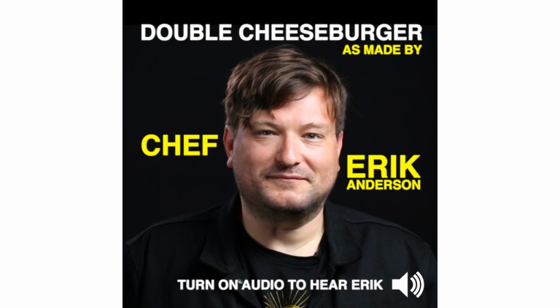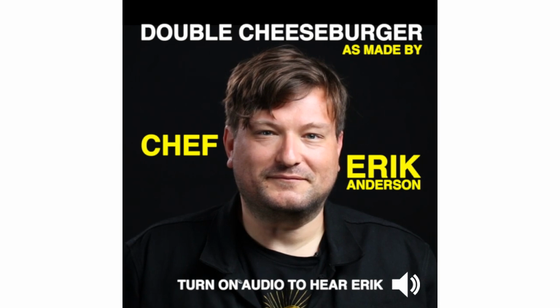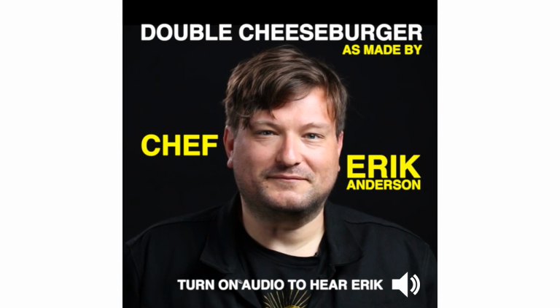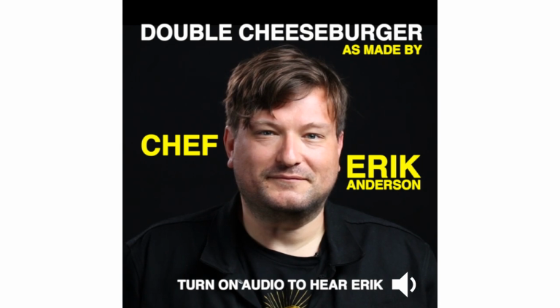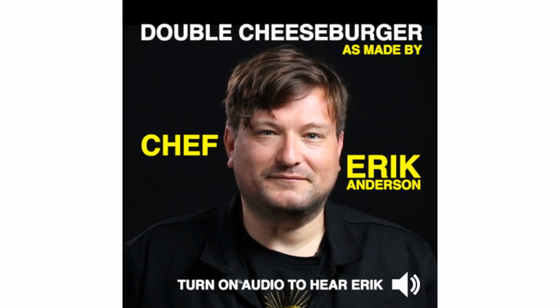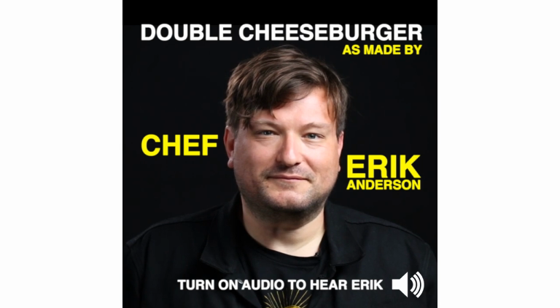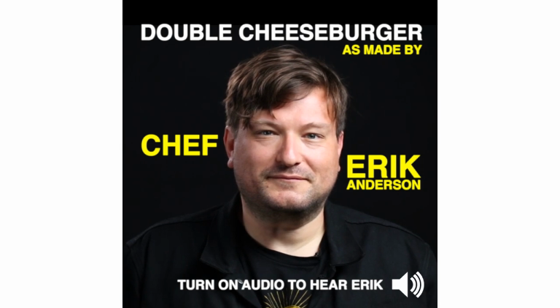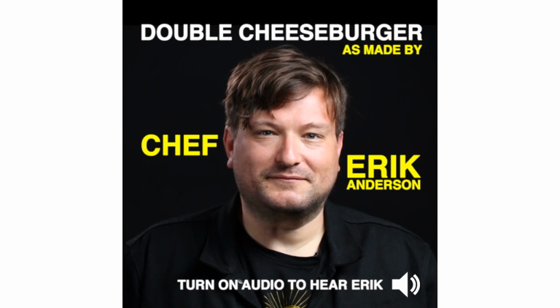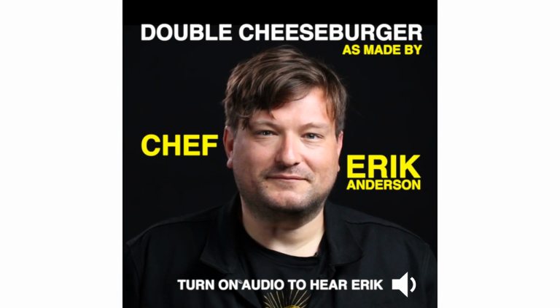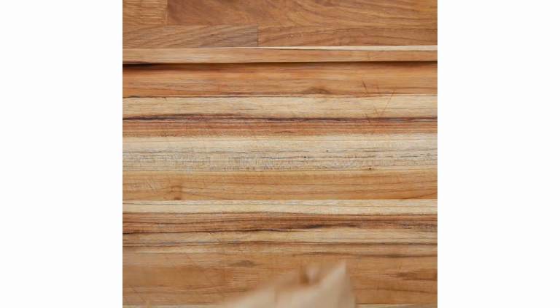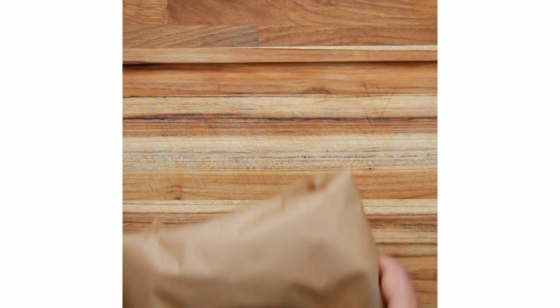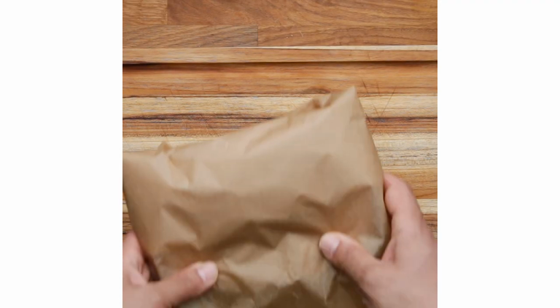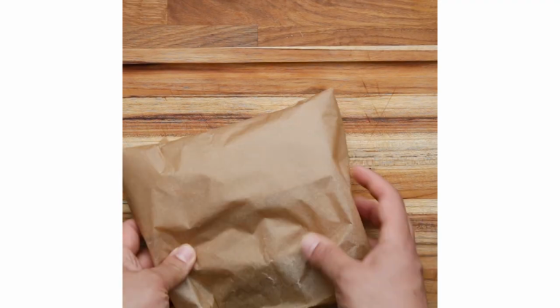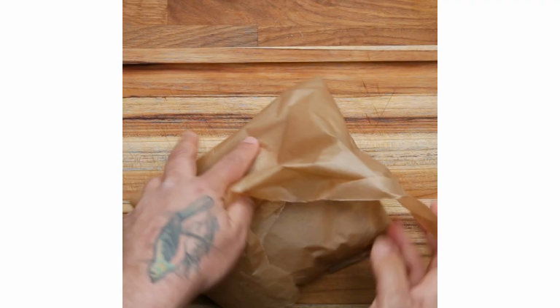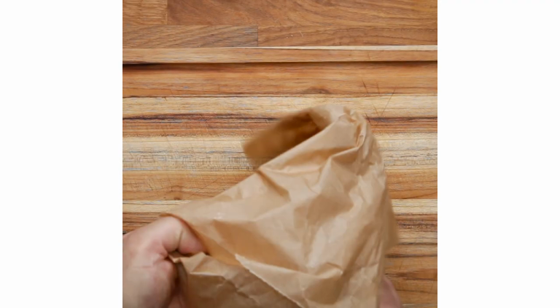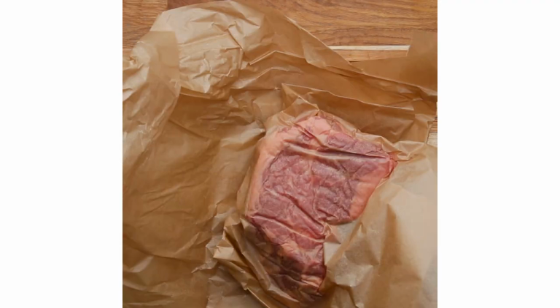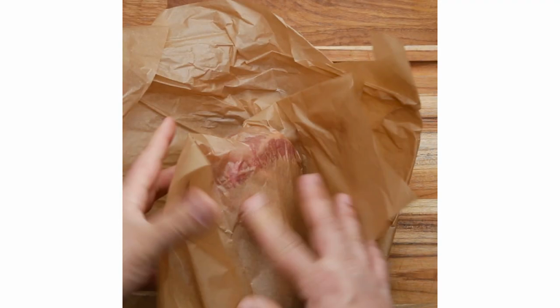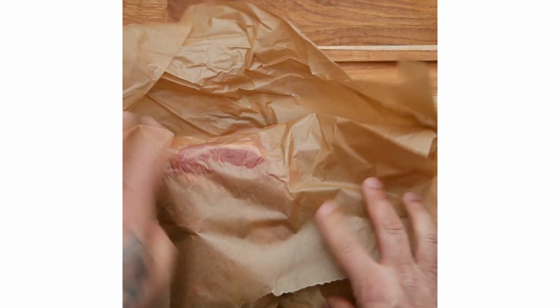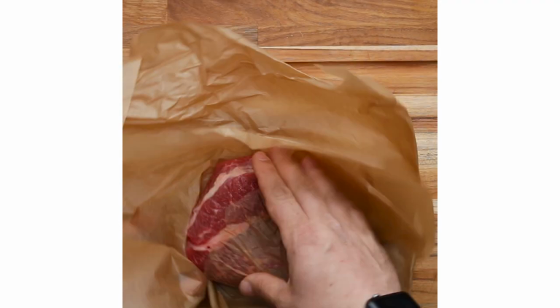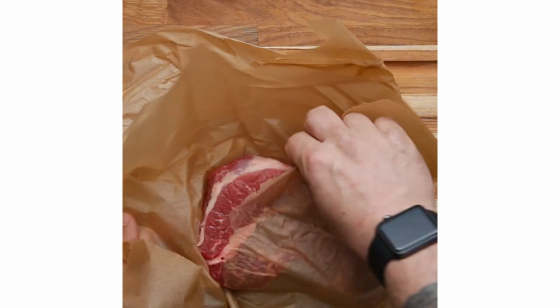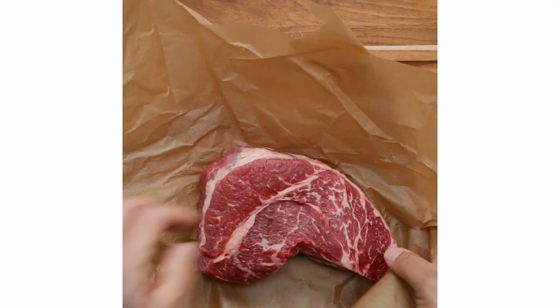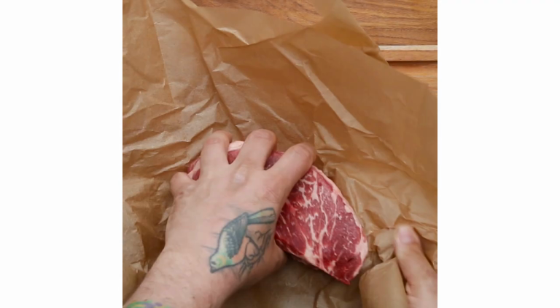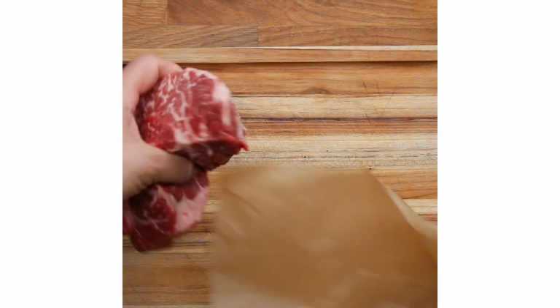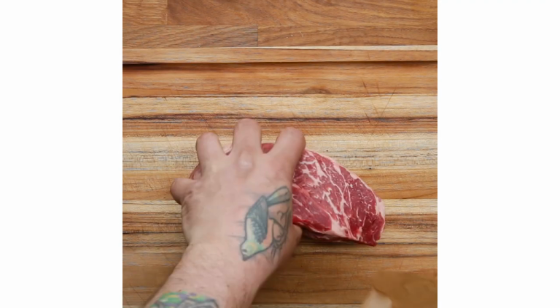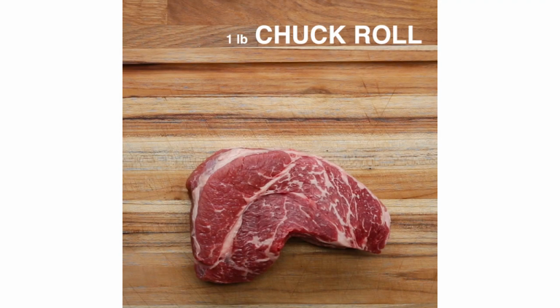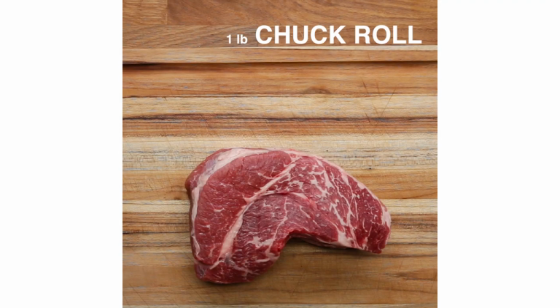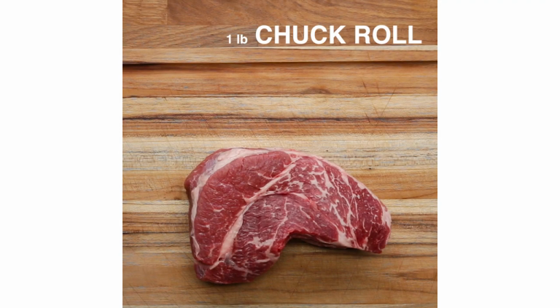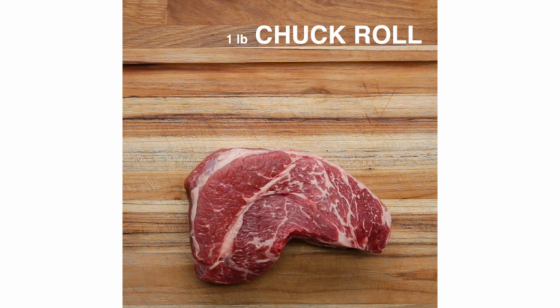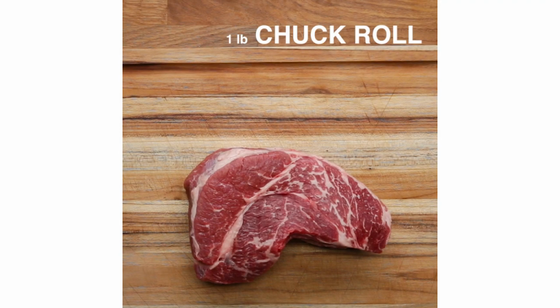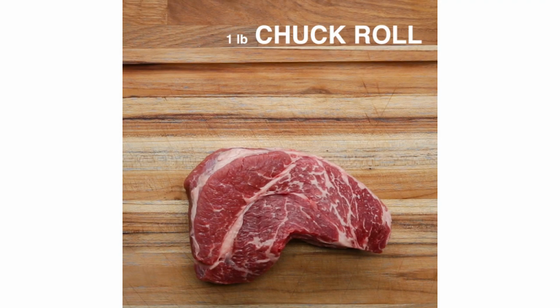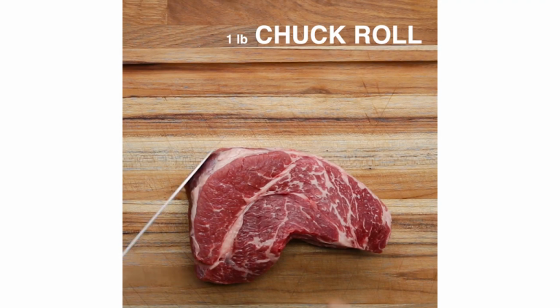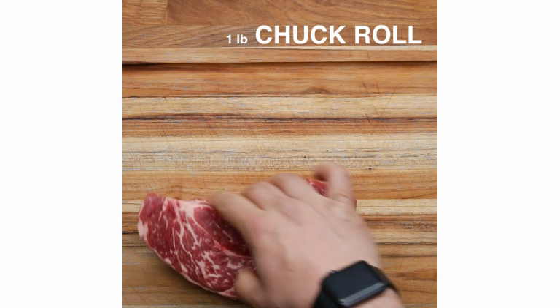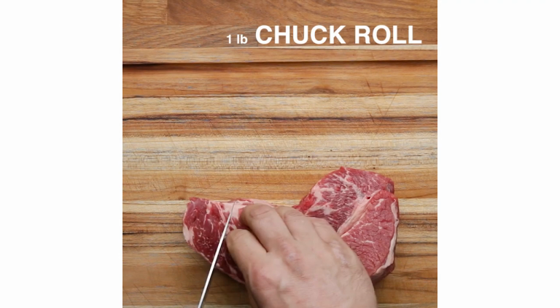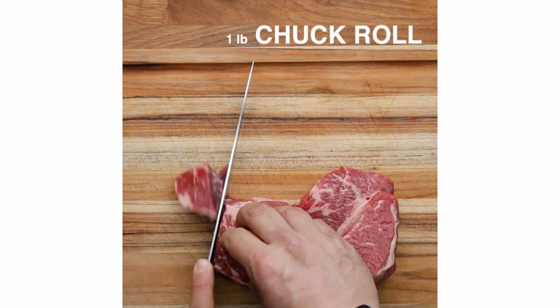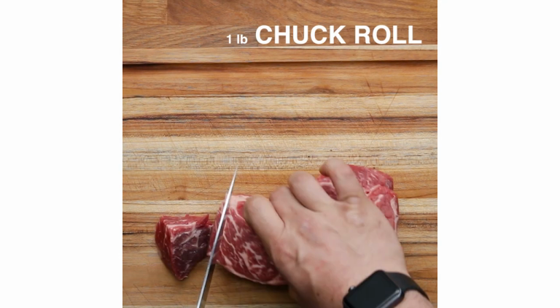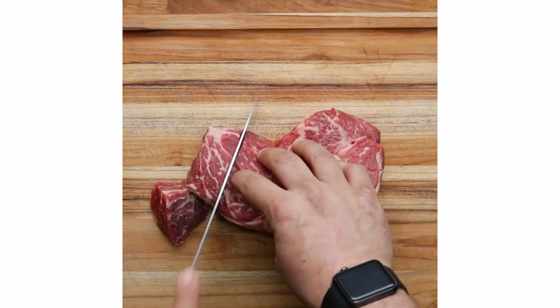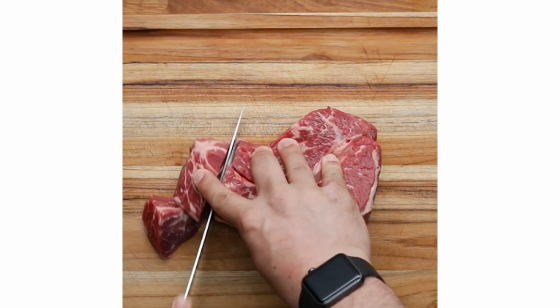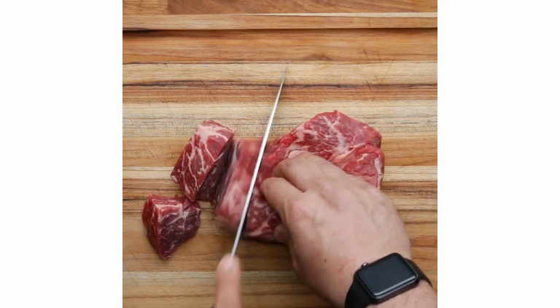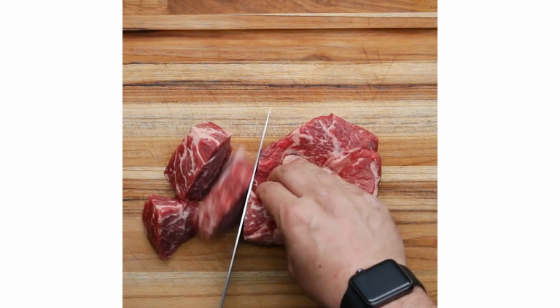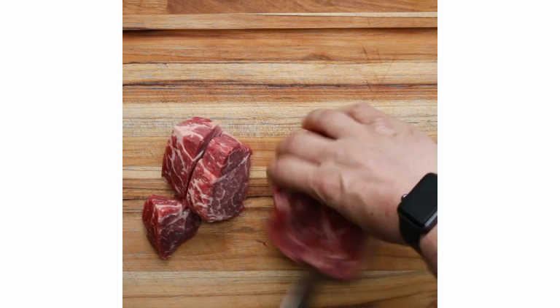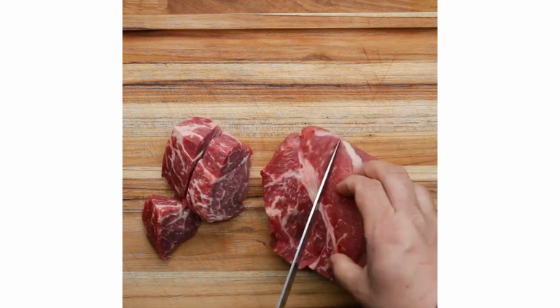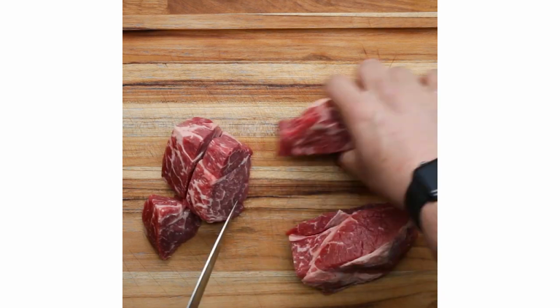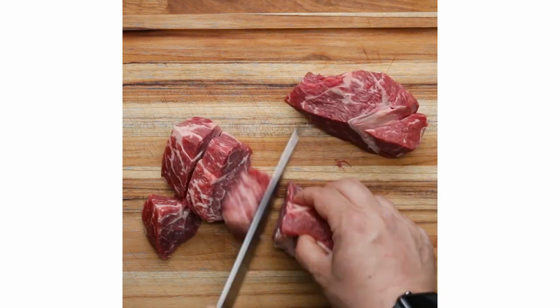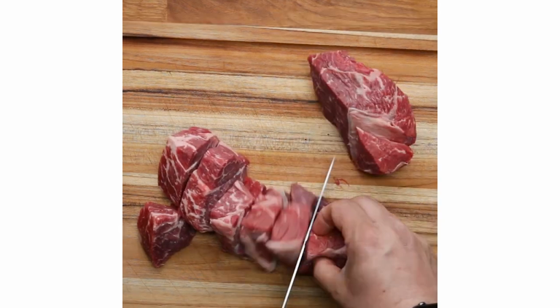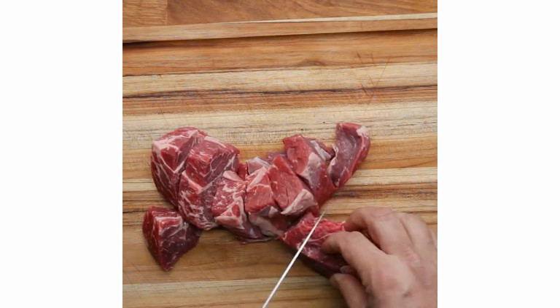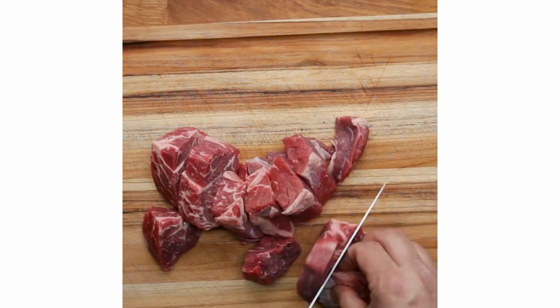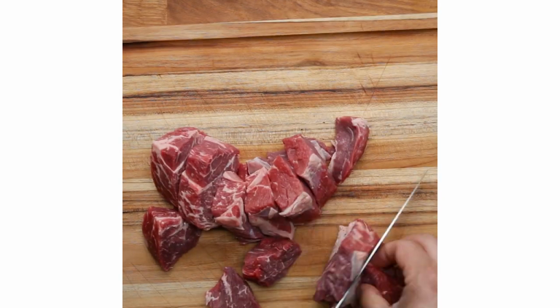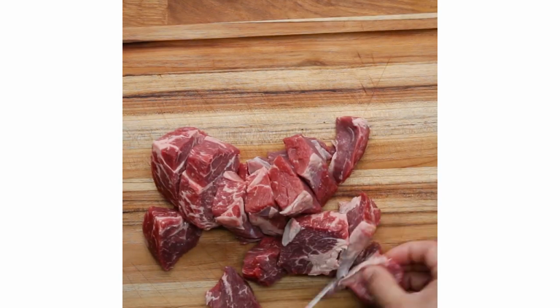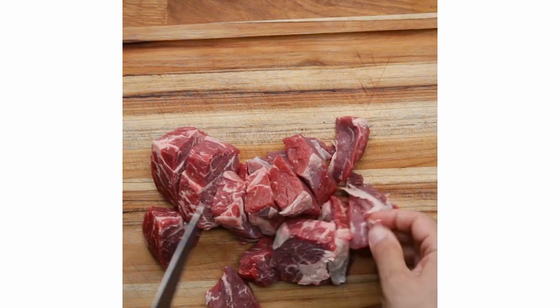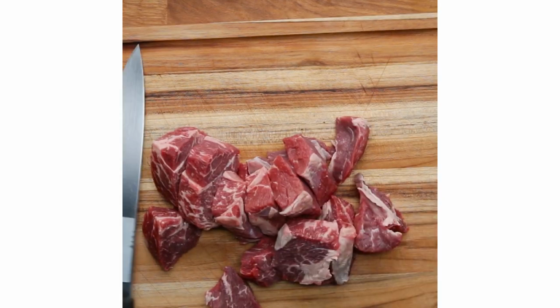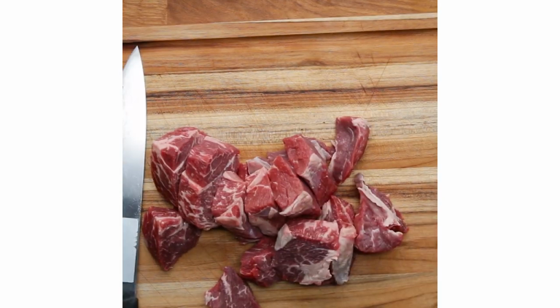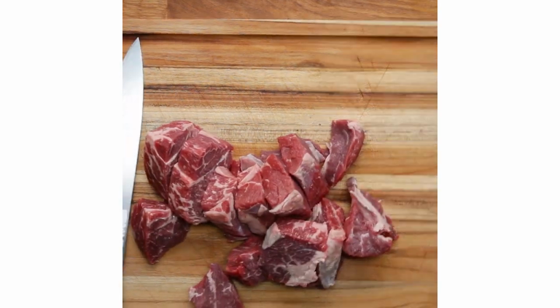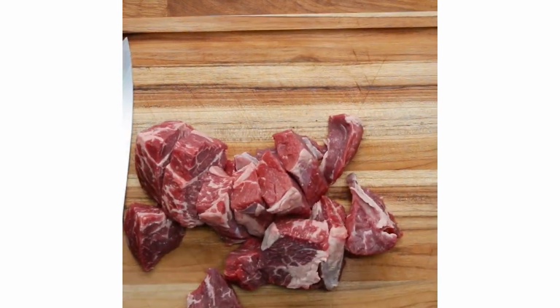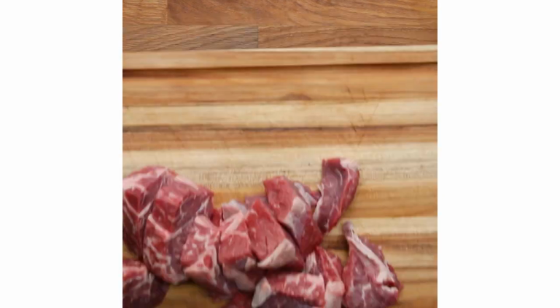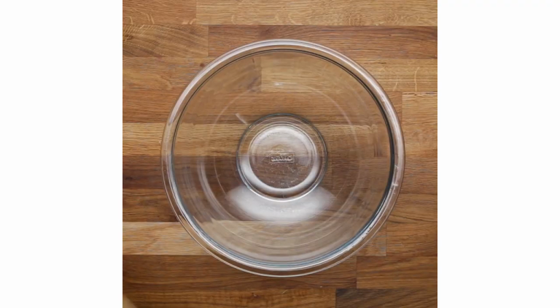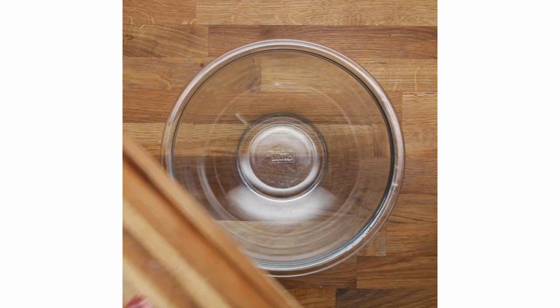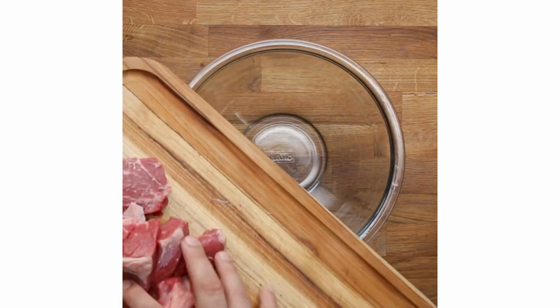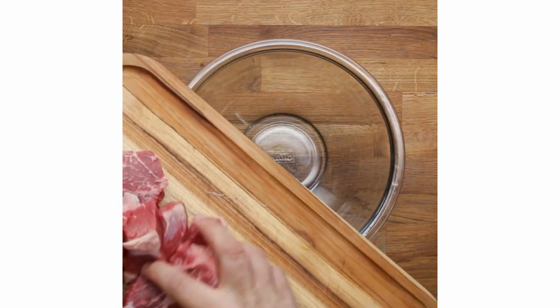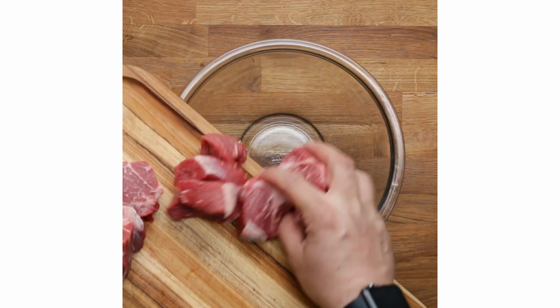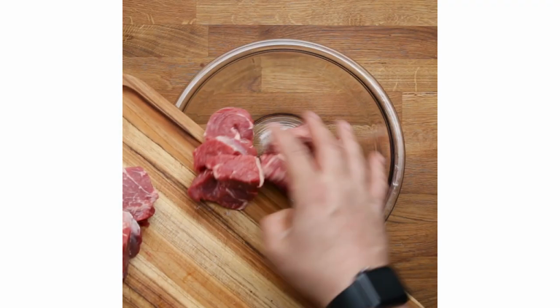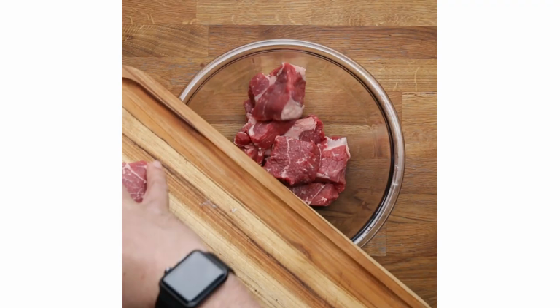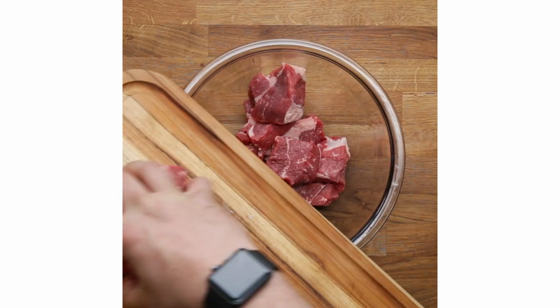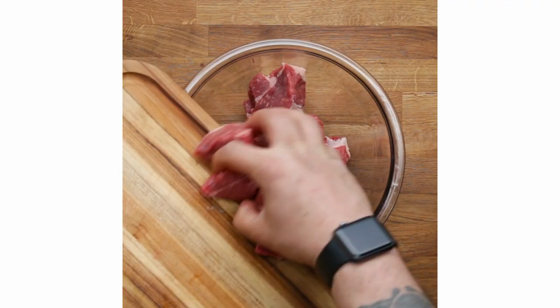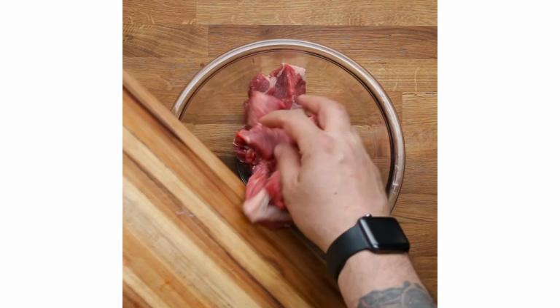Today we're going to make a cheeseburger, a double cheeseburger. I always cook my burgers in cast iron or on a flat top.